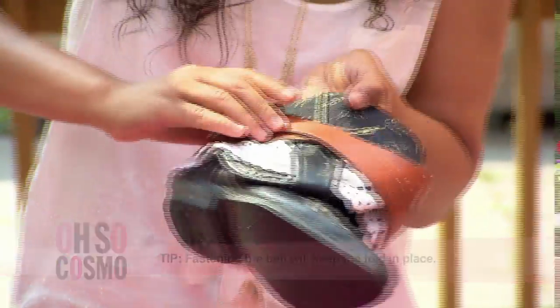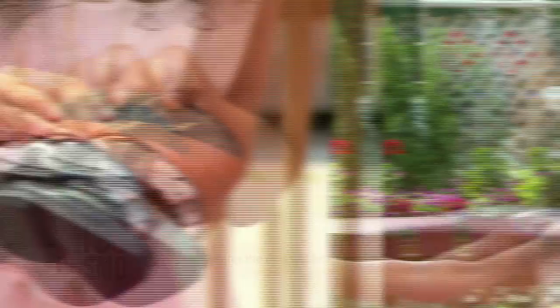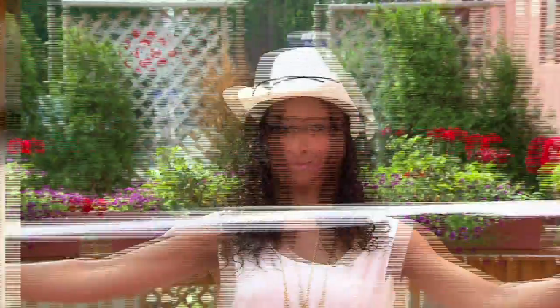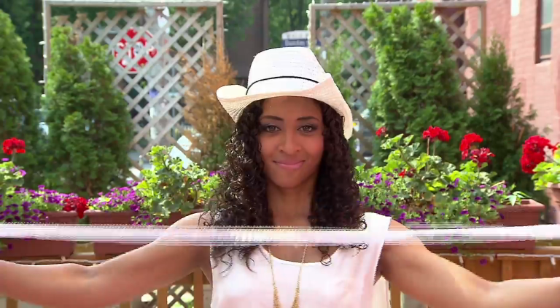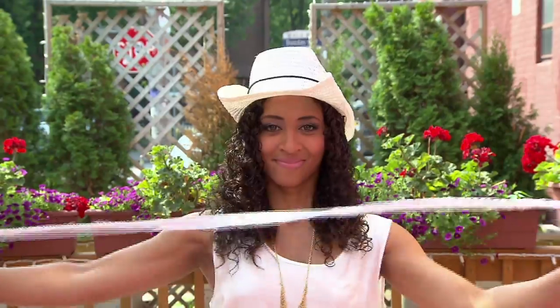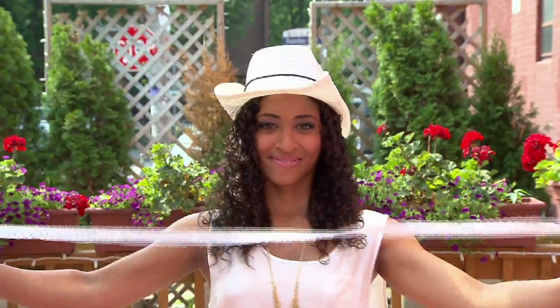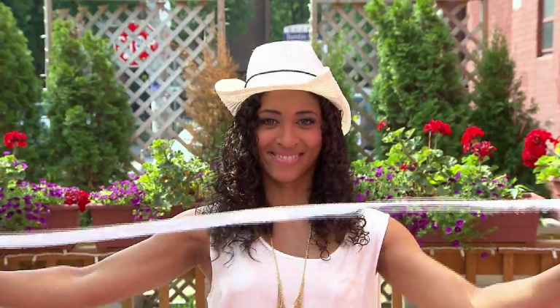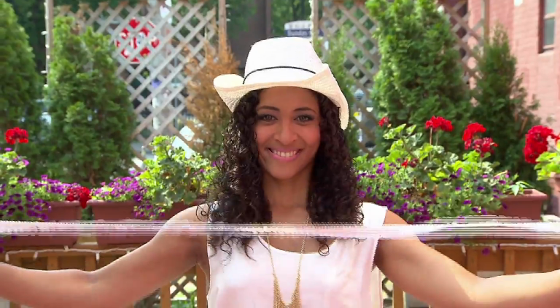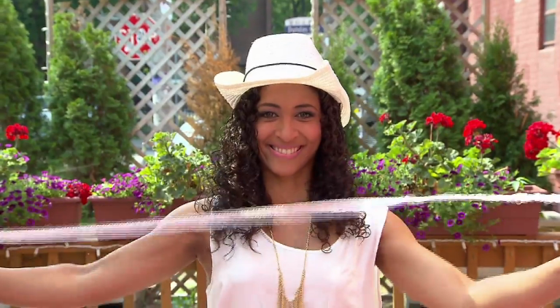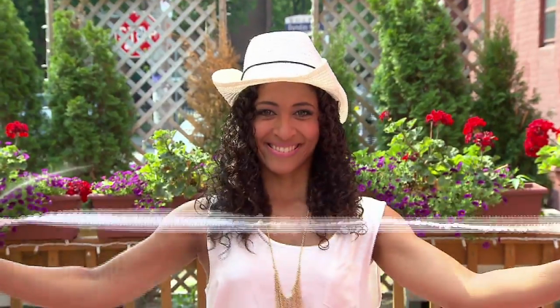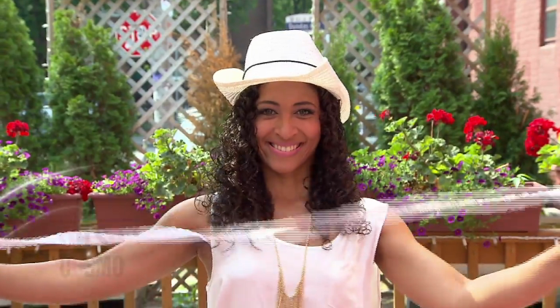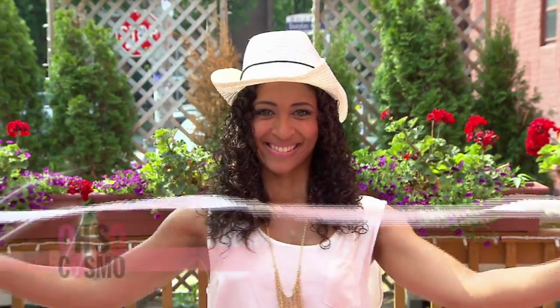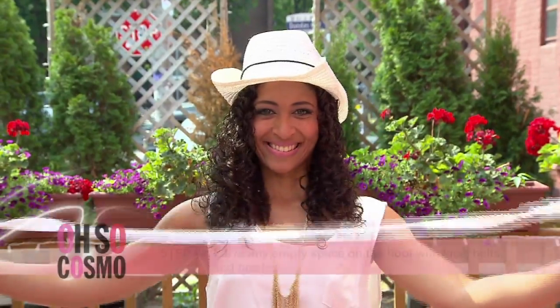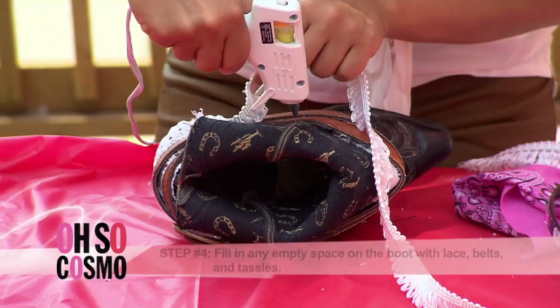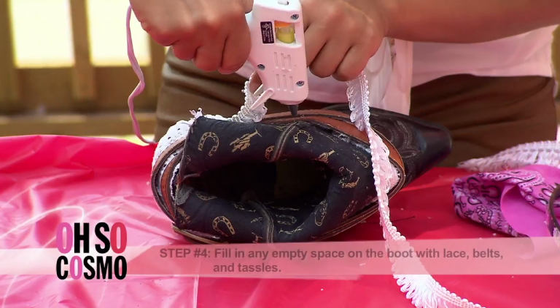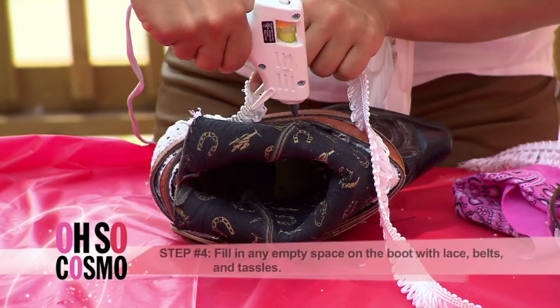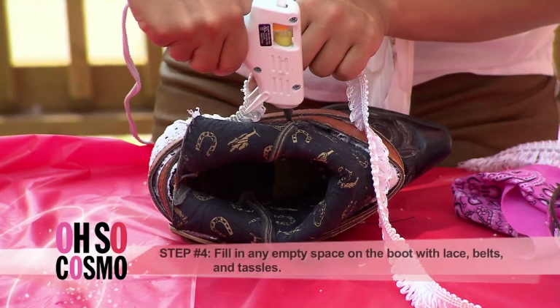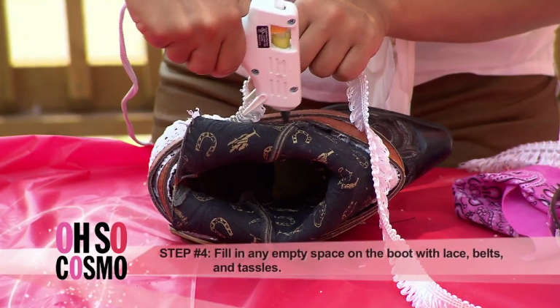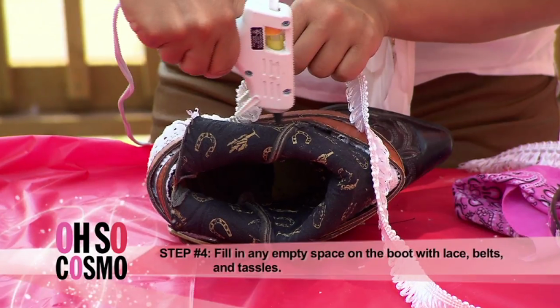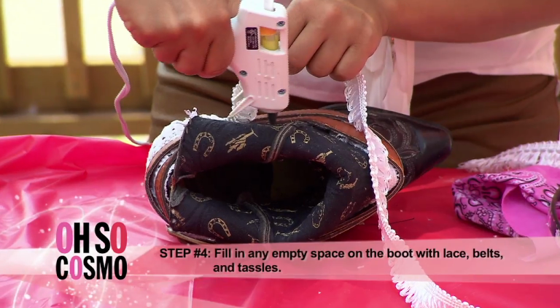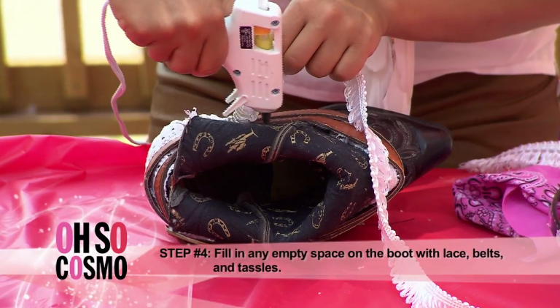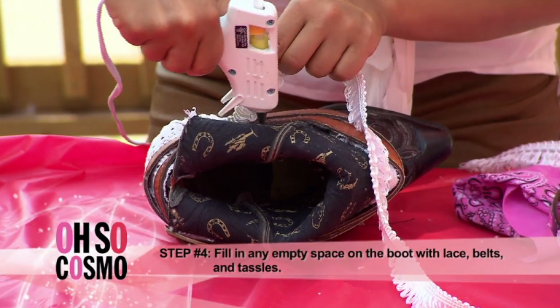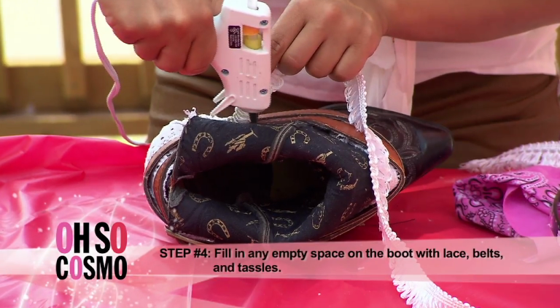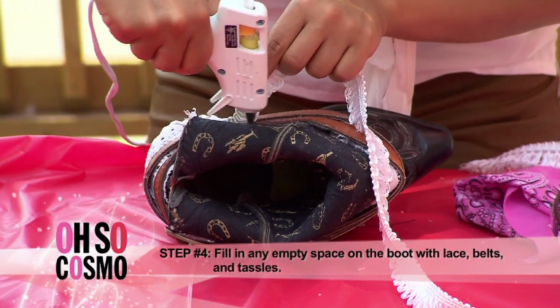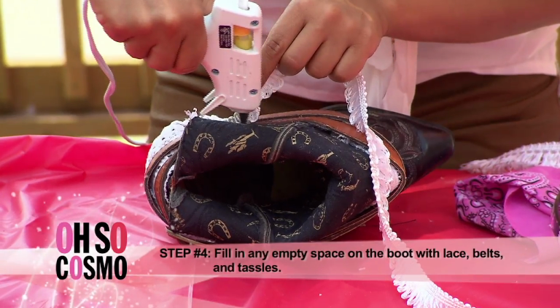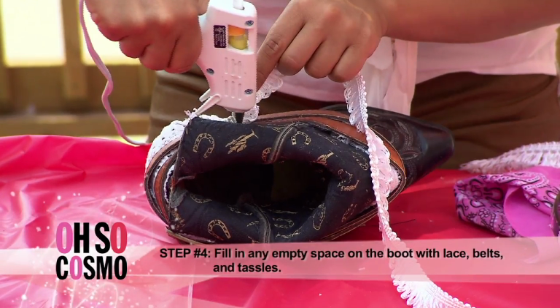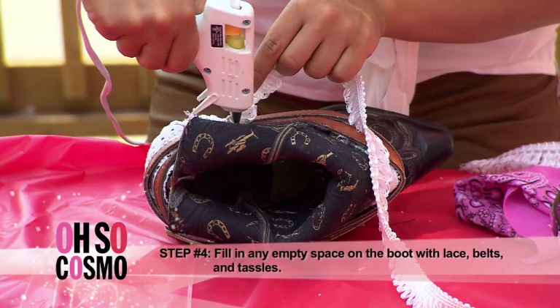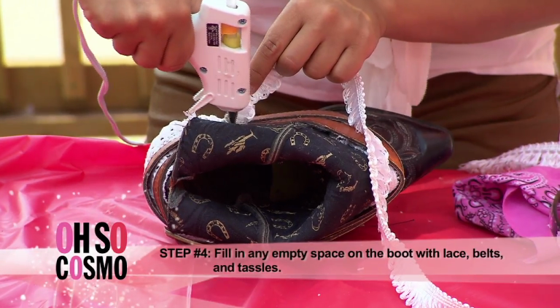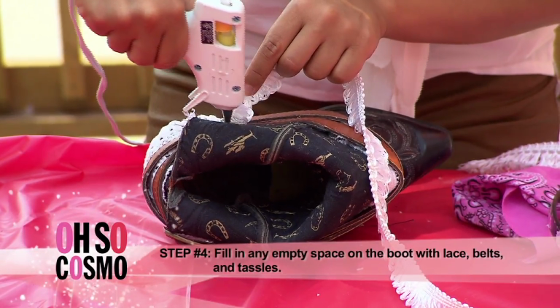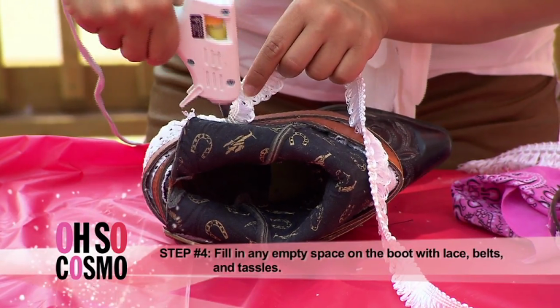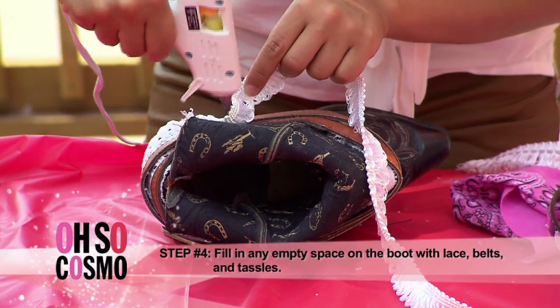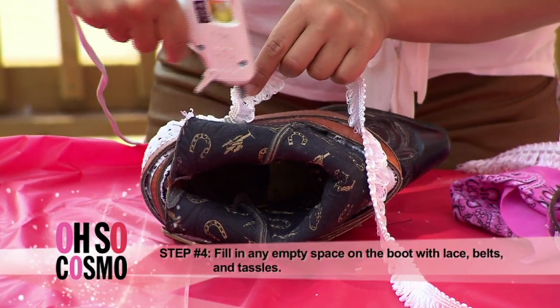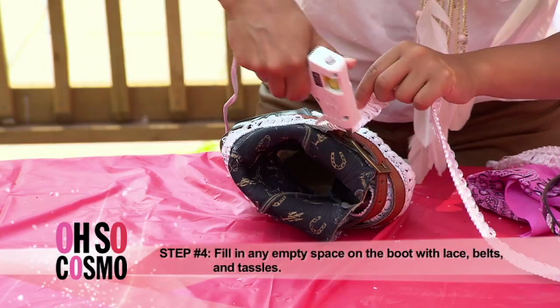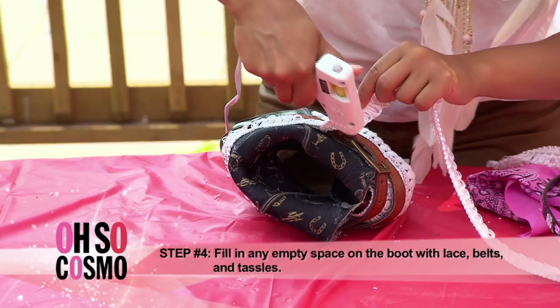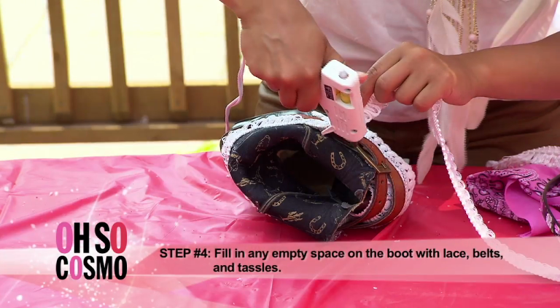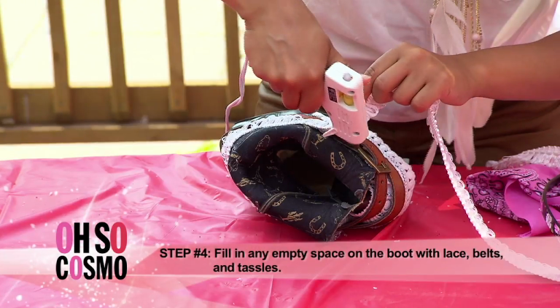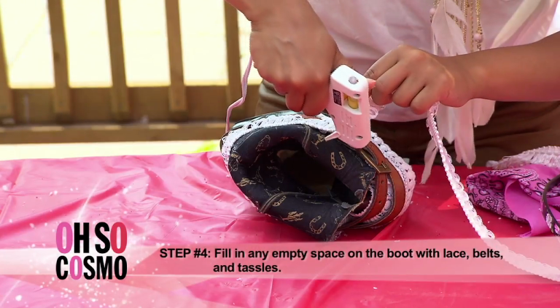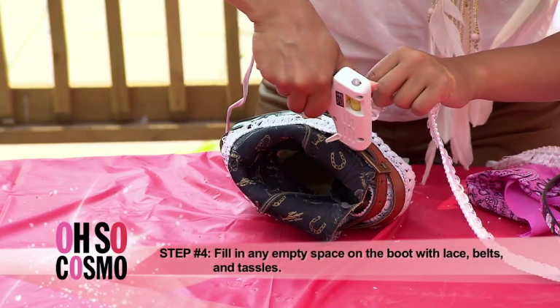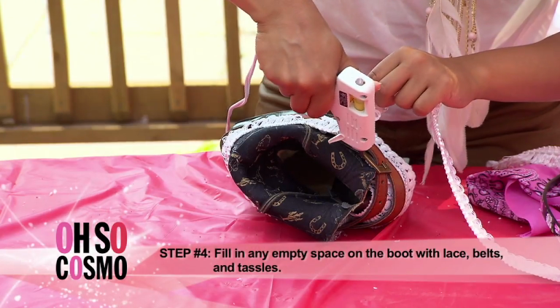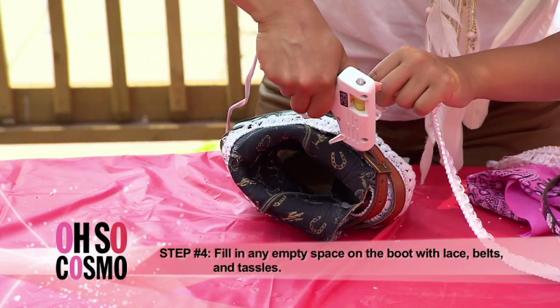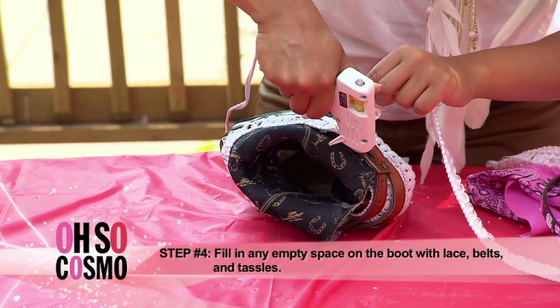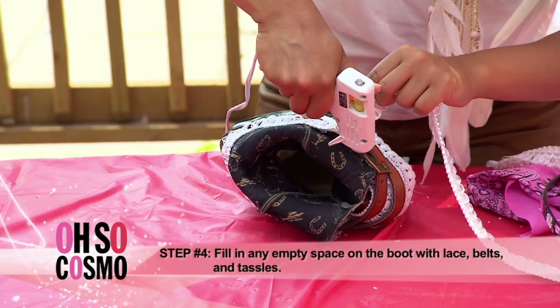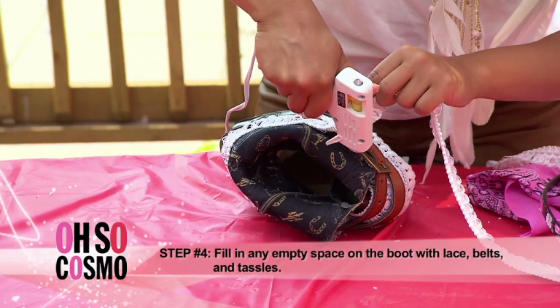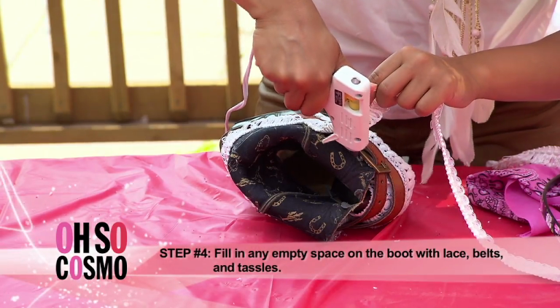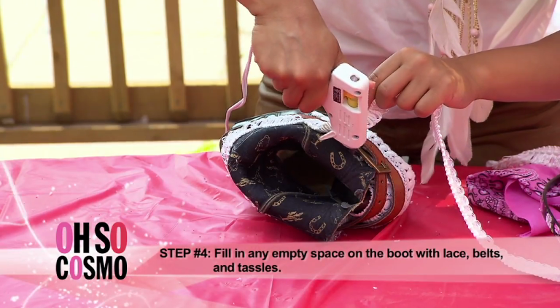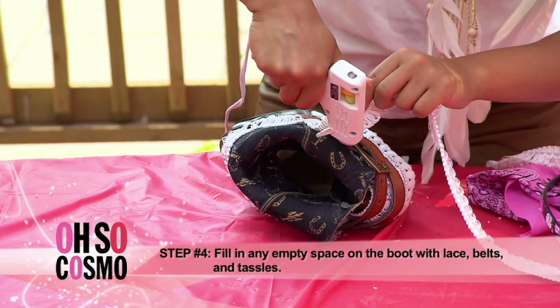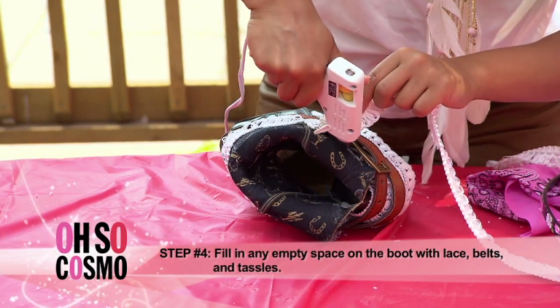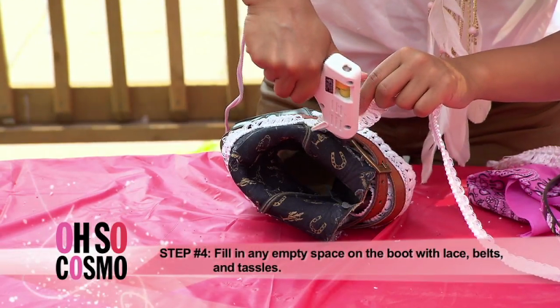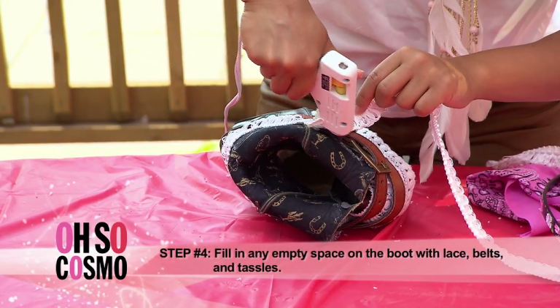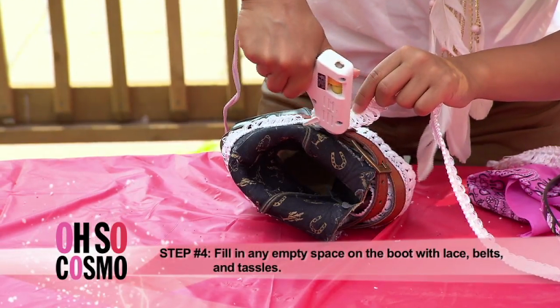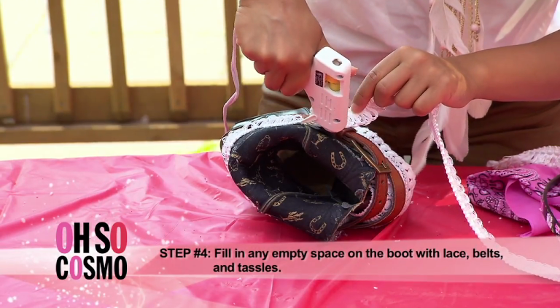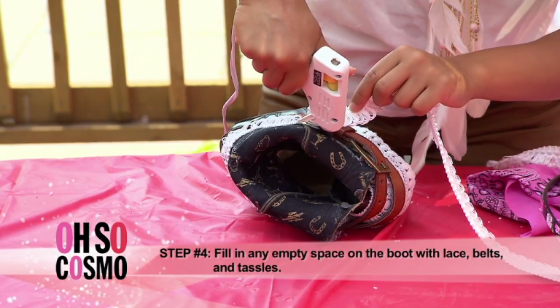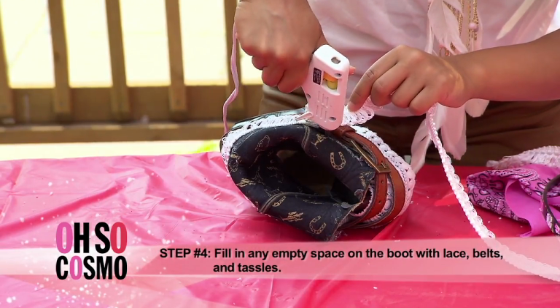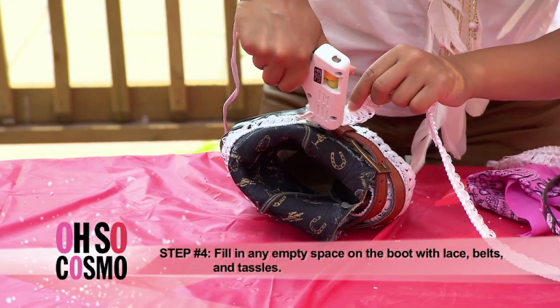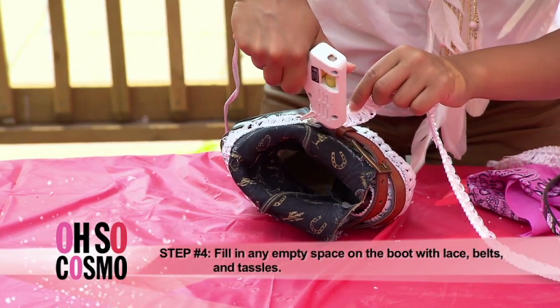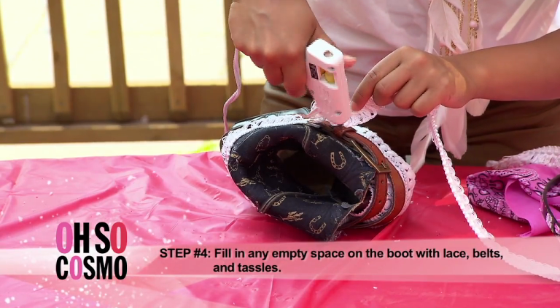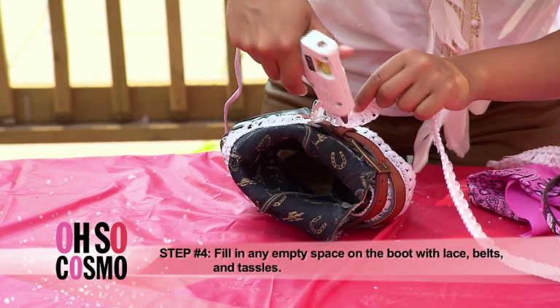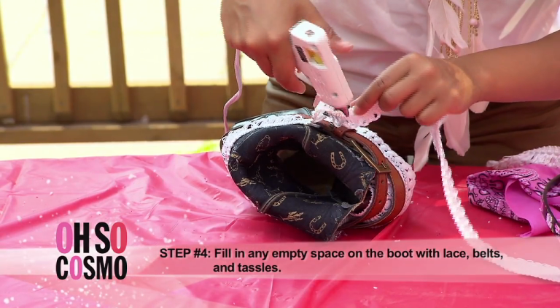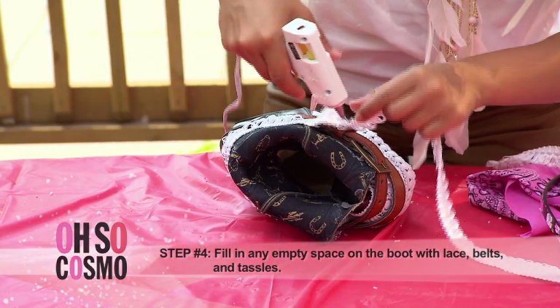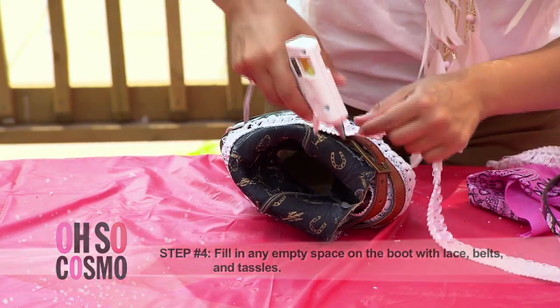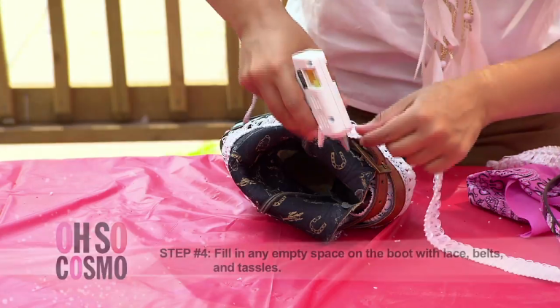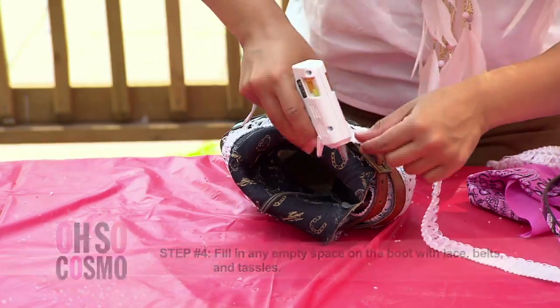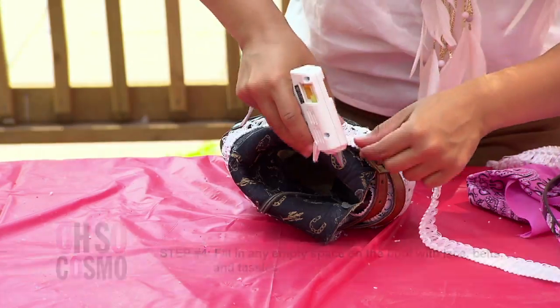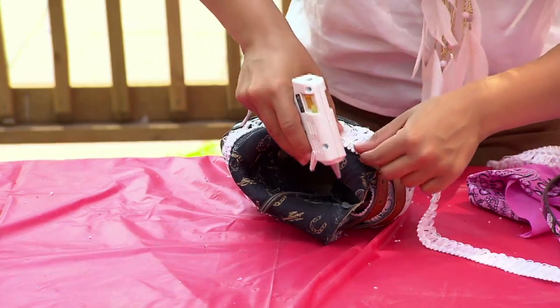Time to accessorize. Take some tassels, belts, whatever you can find, and fill in the blanks.